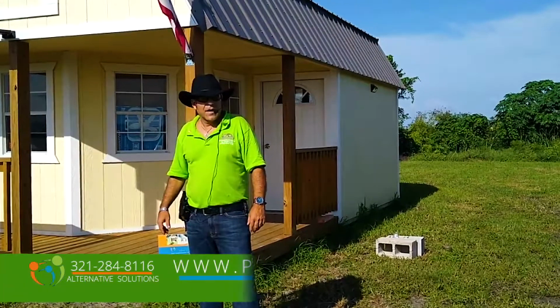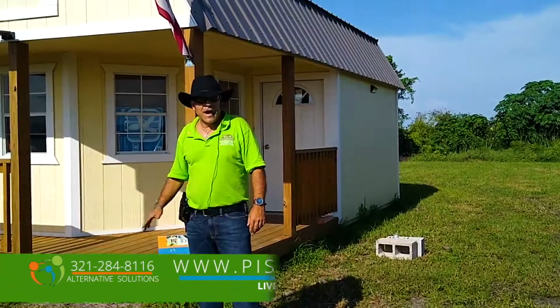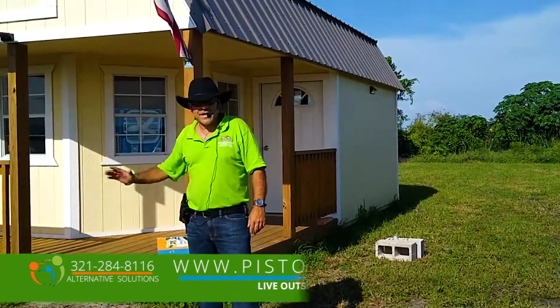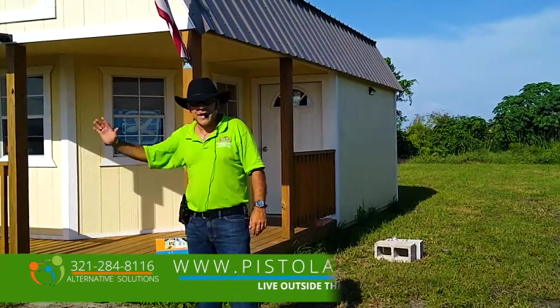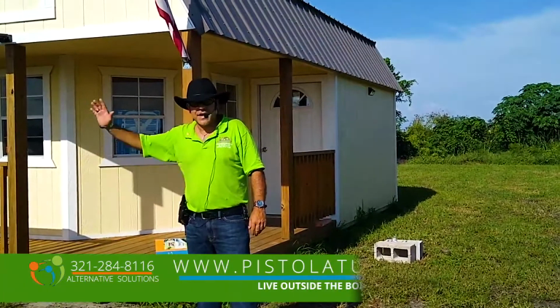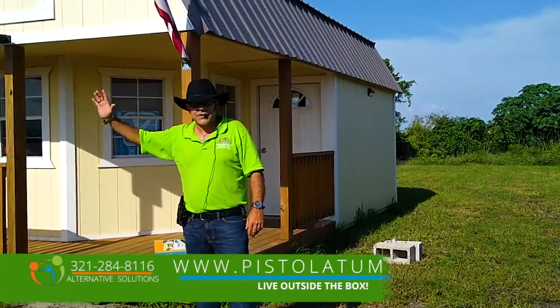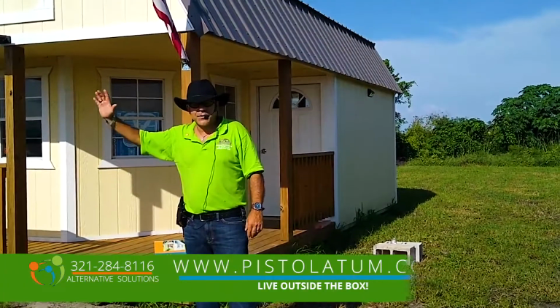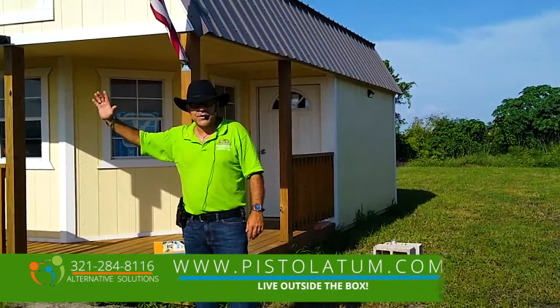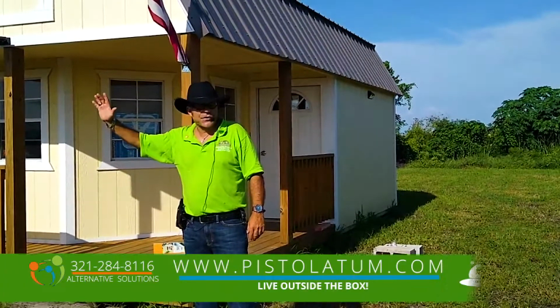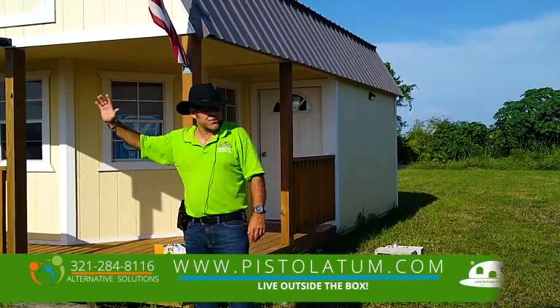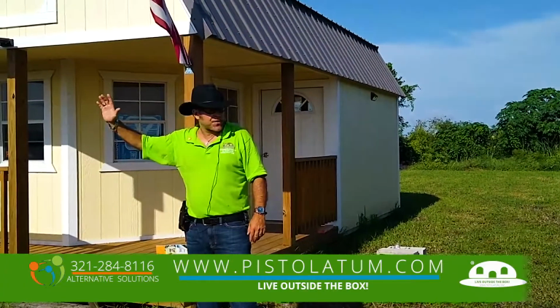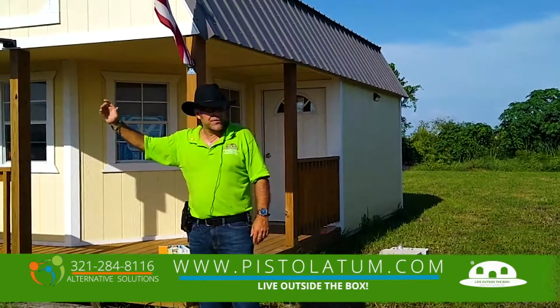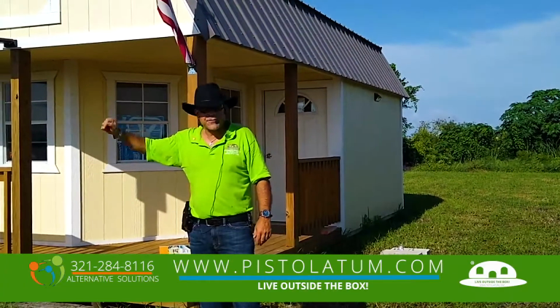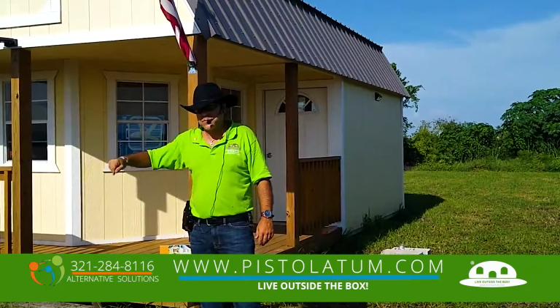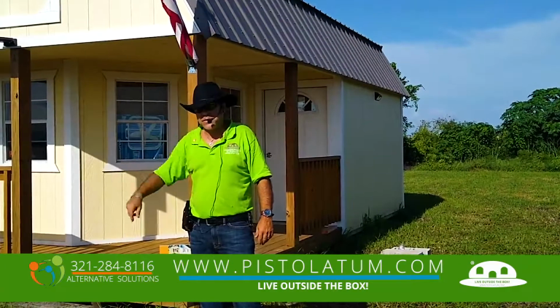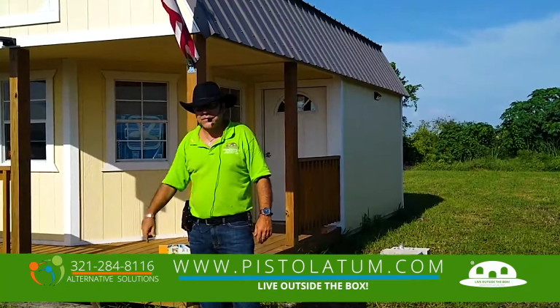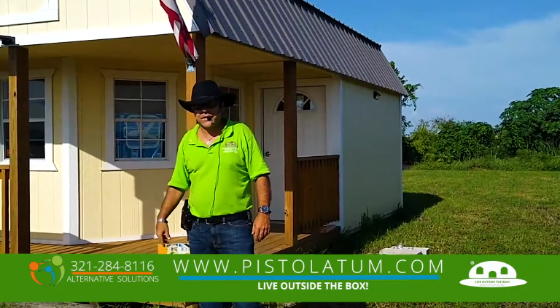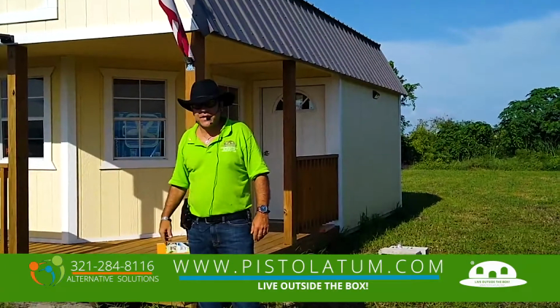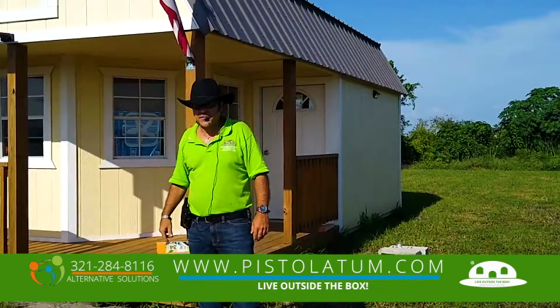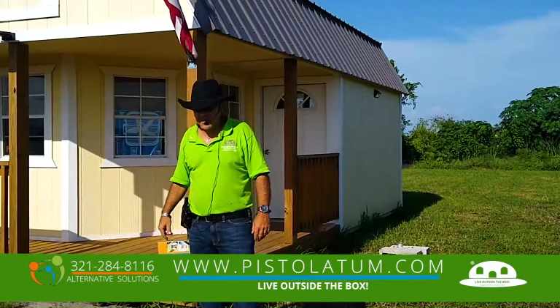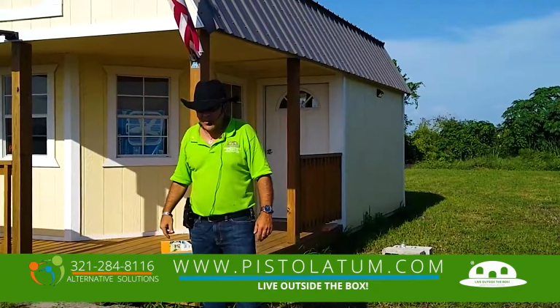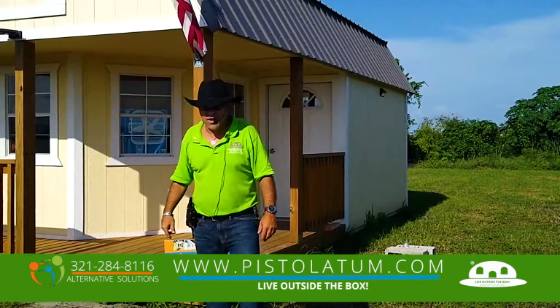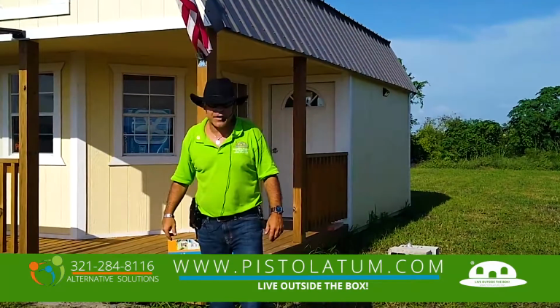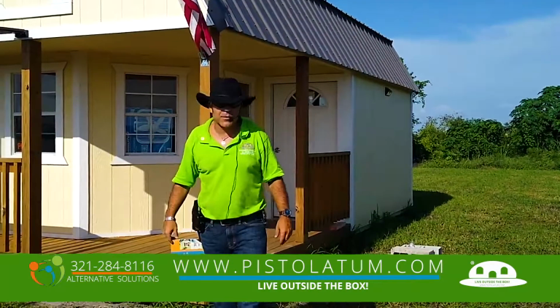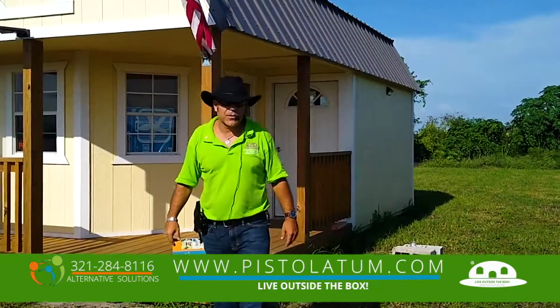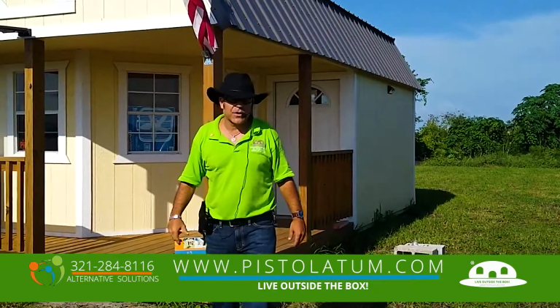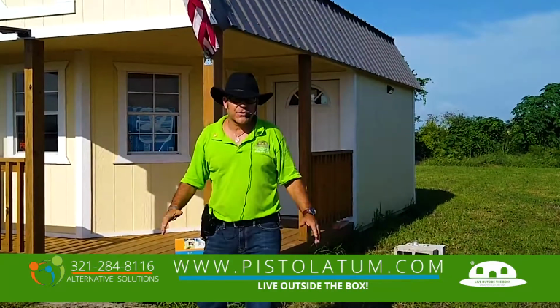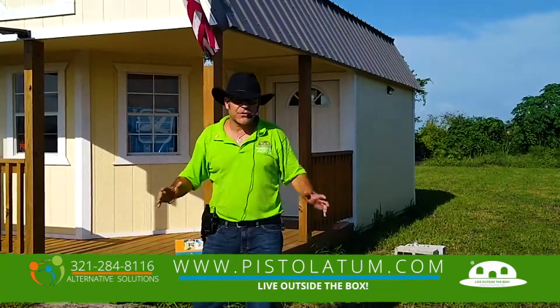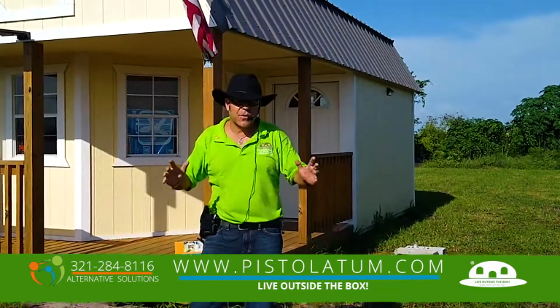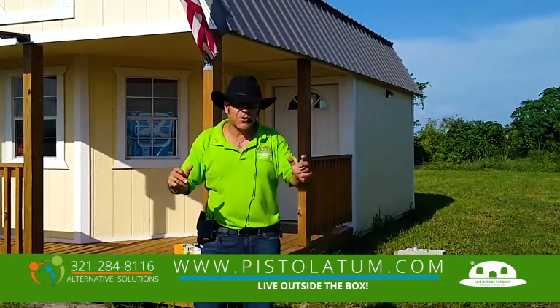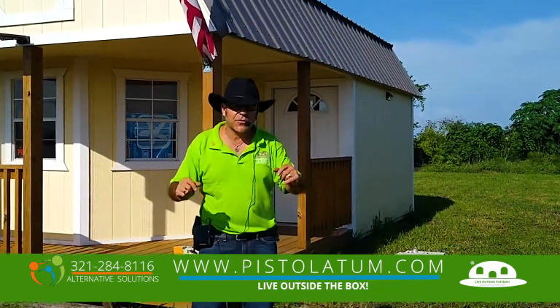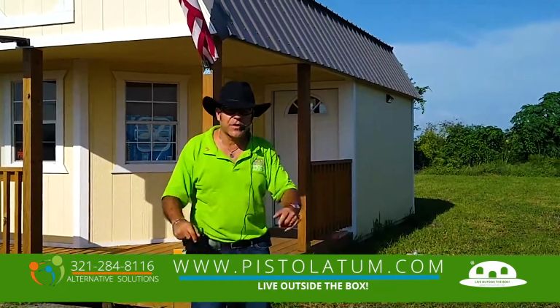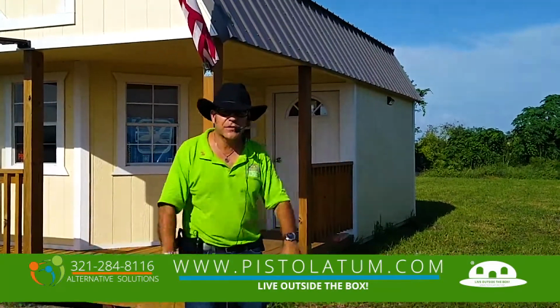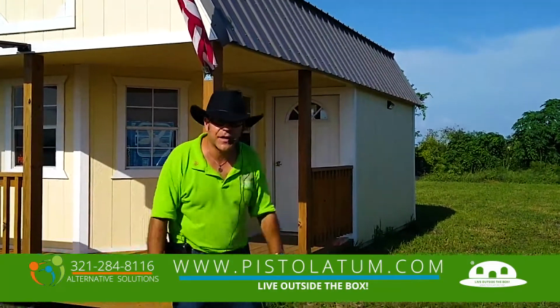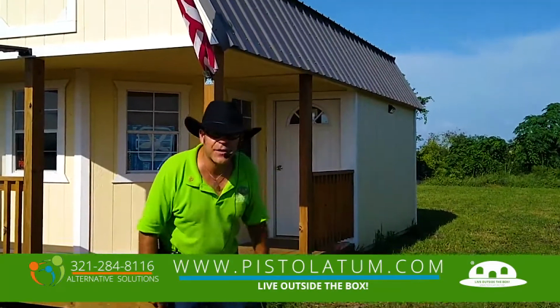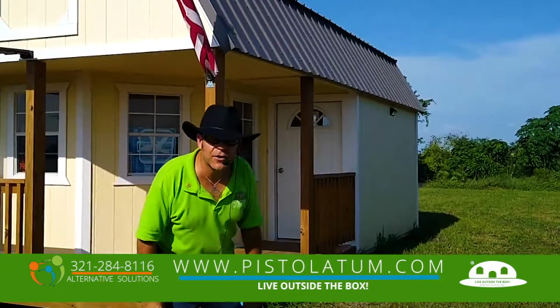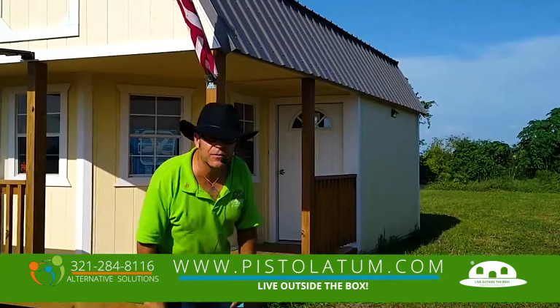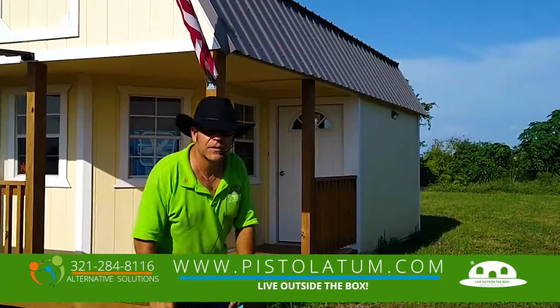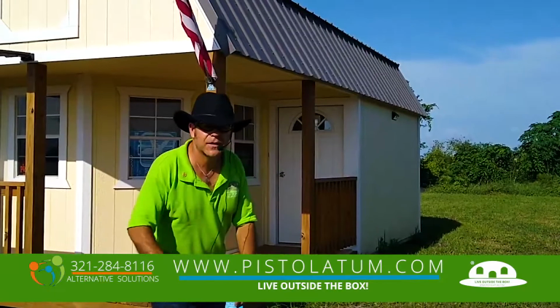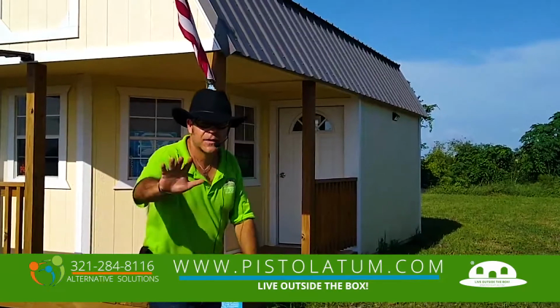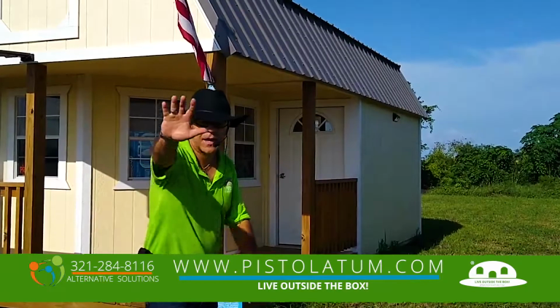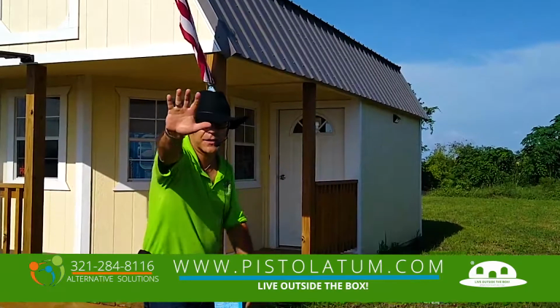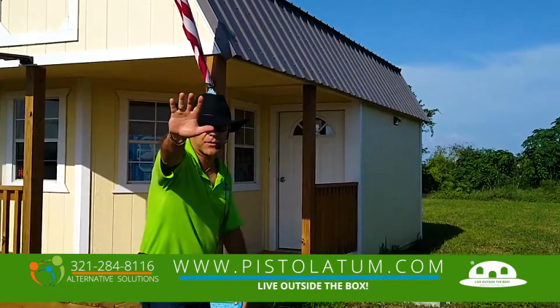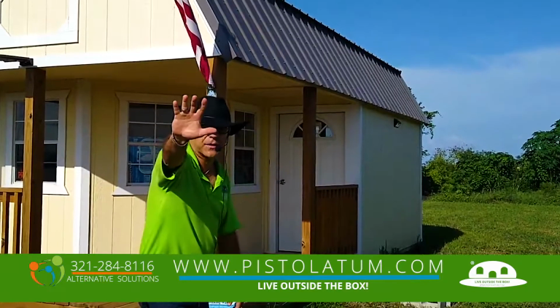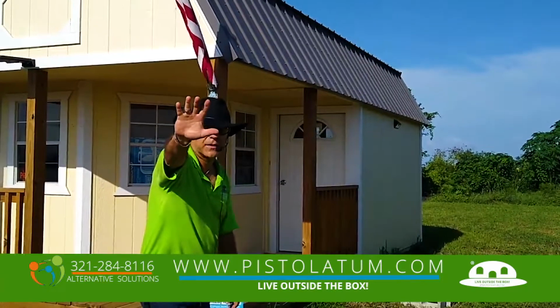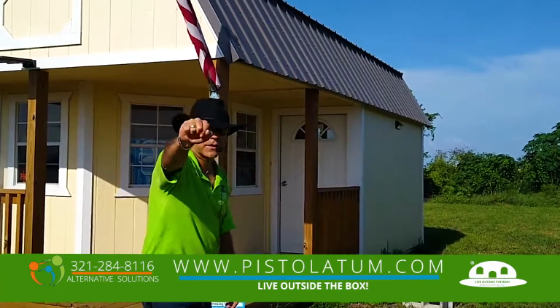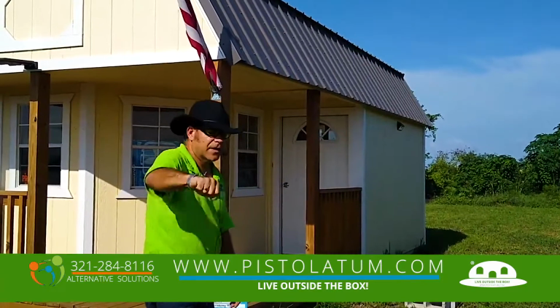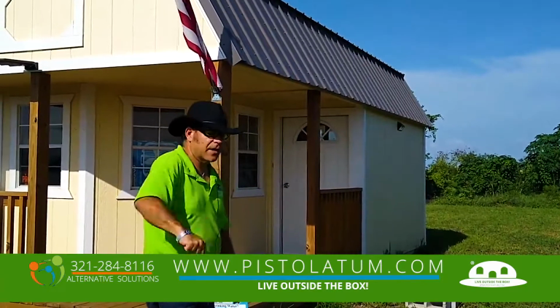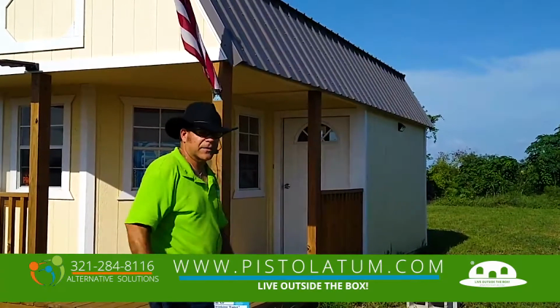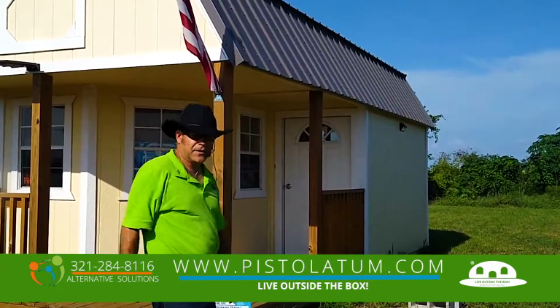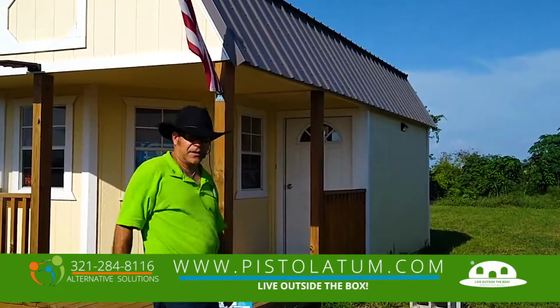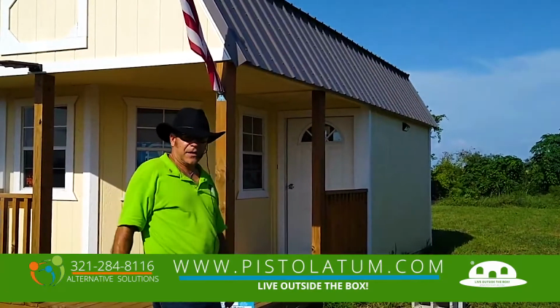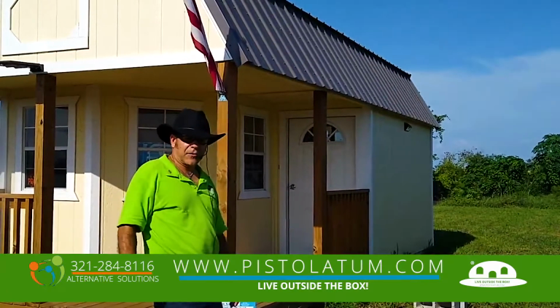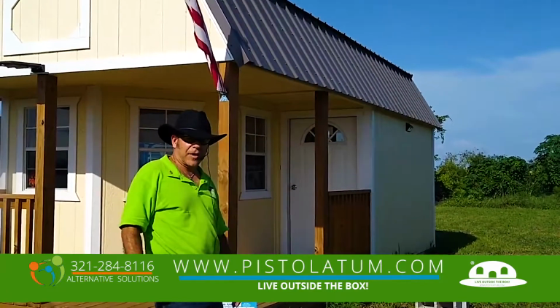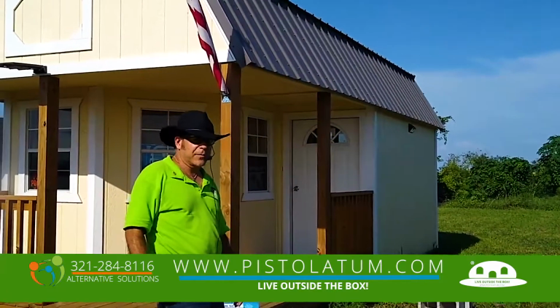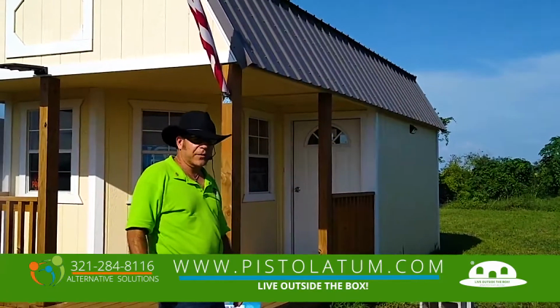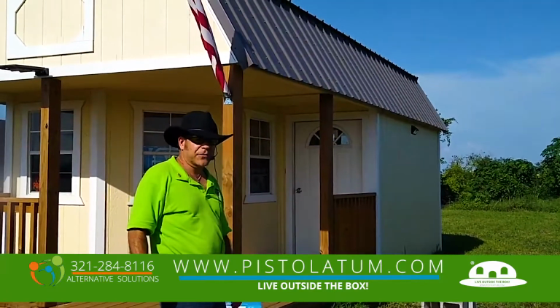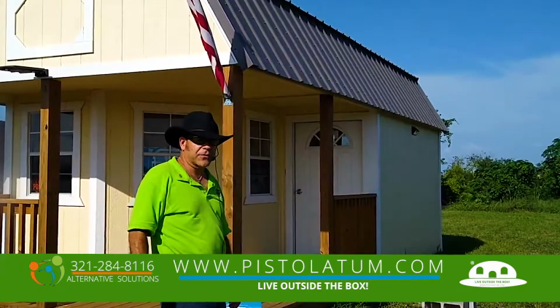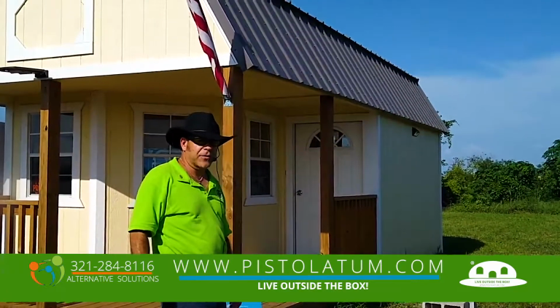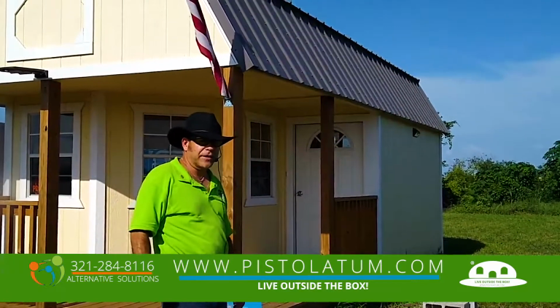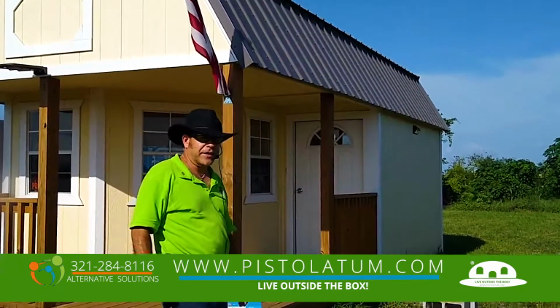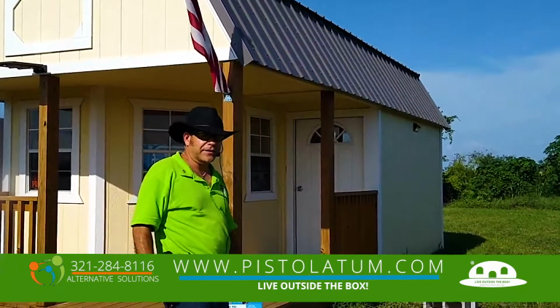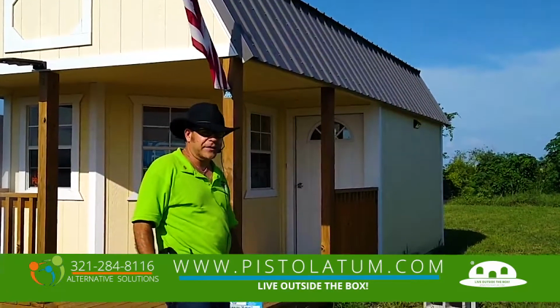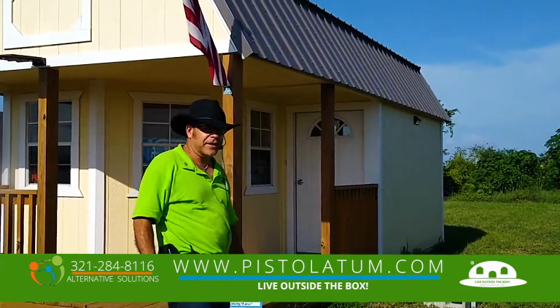Hi, how you doing? This is Ray from Pistolatum and we're out here with our smart green tiny home. Having a great beautiful green day today.